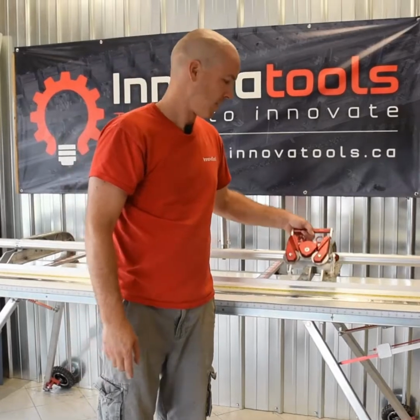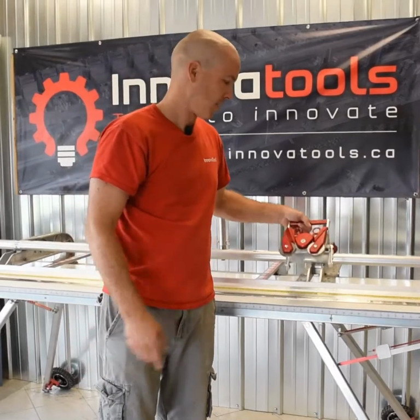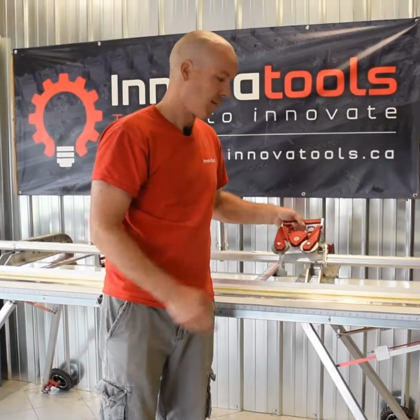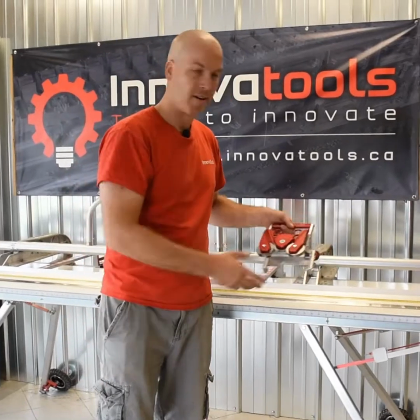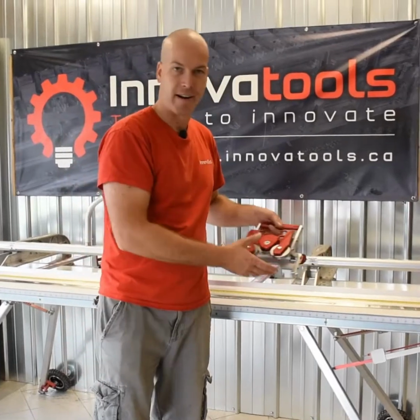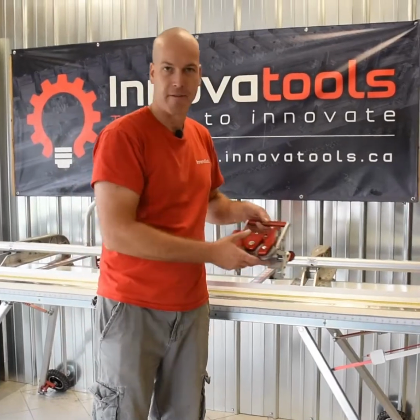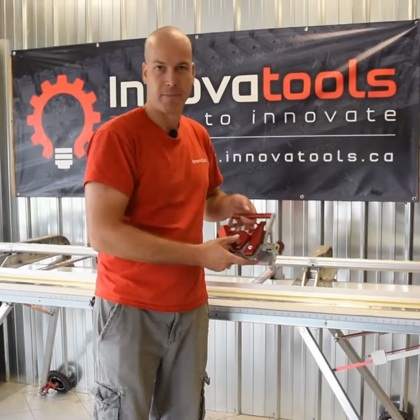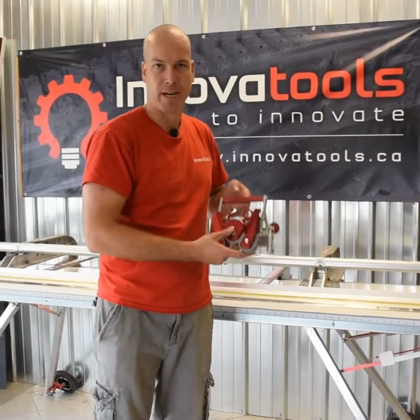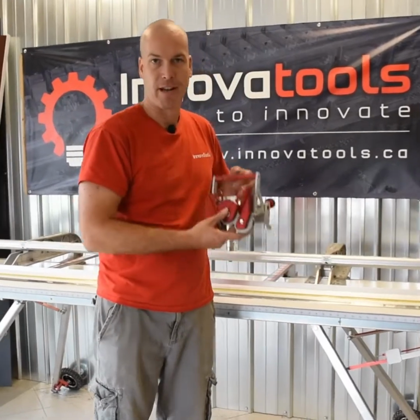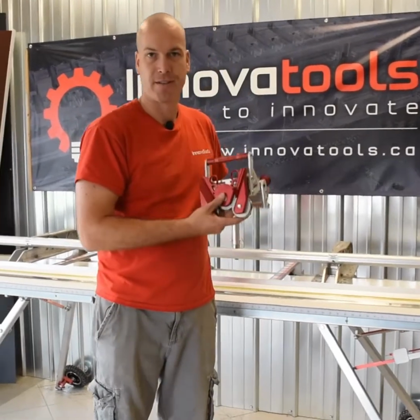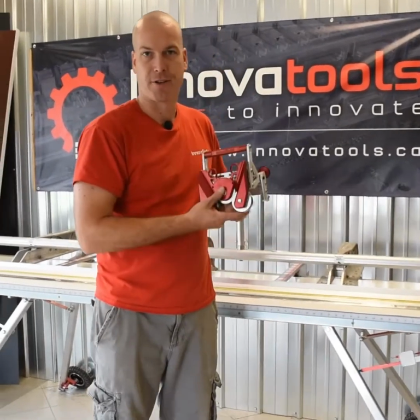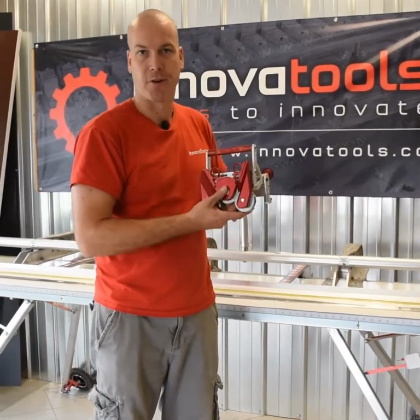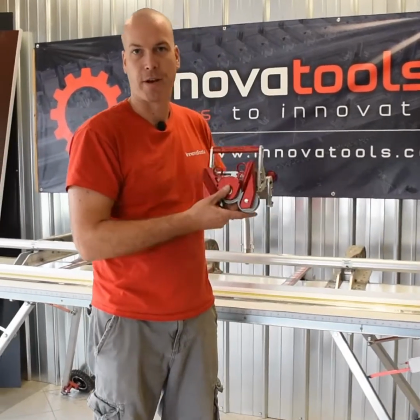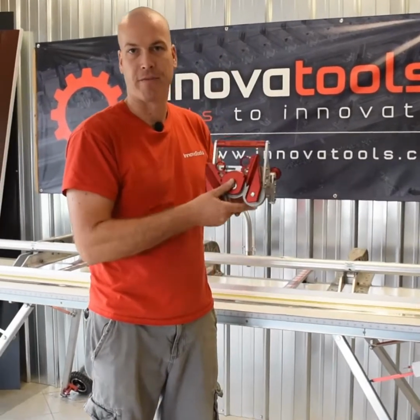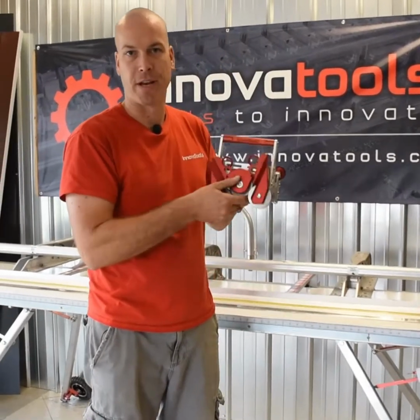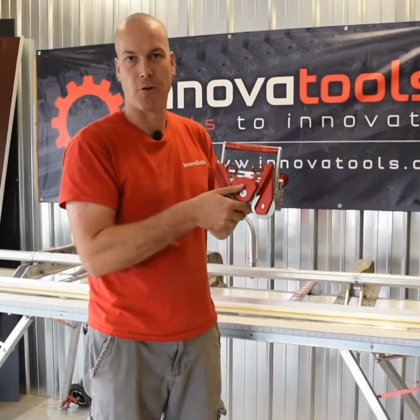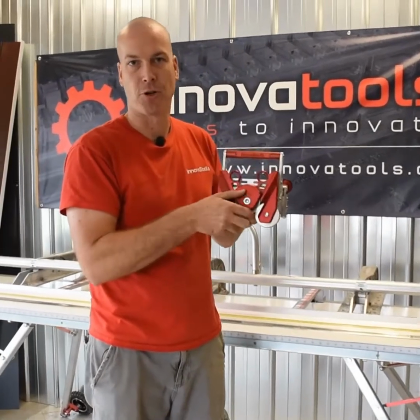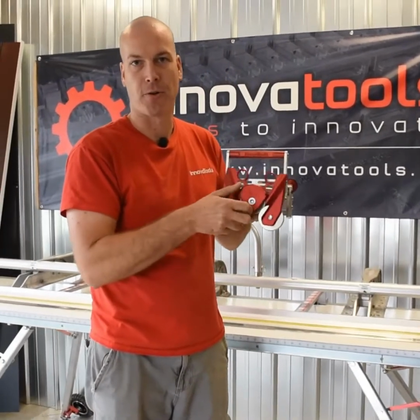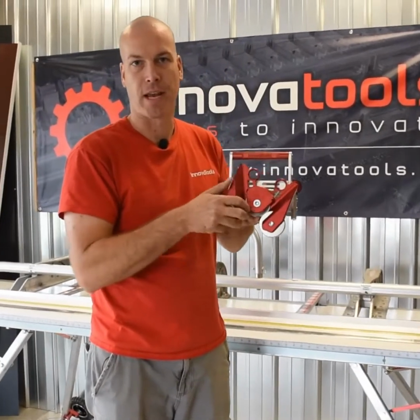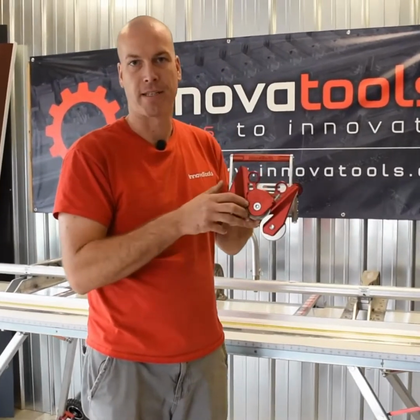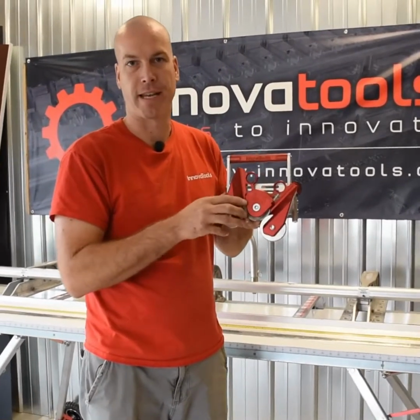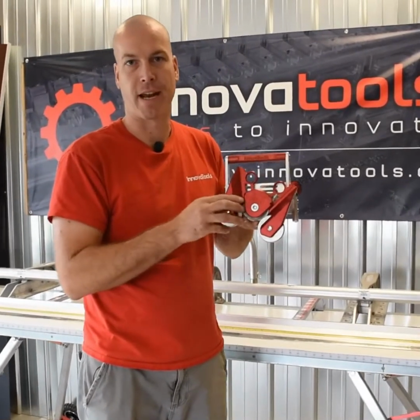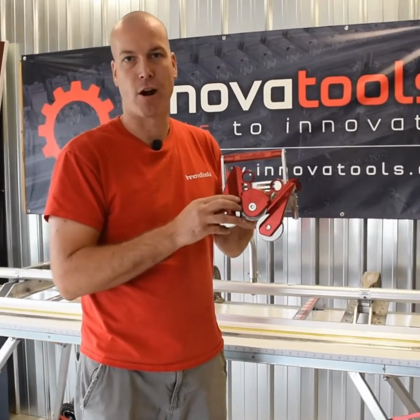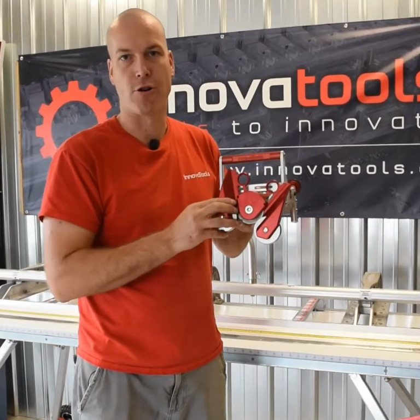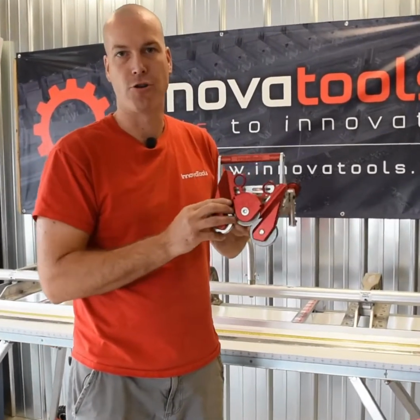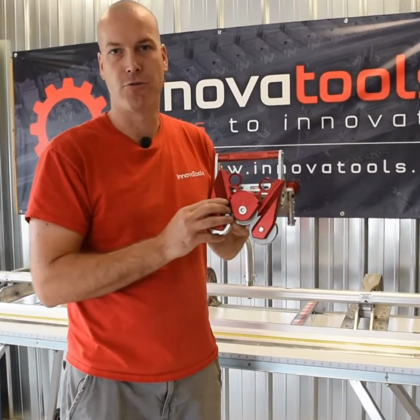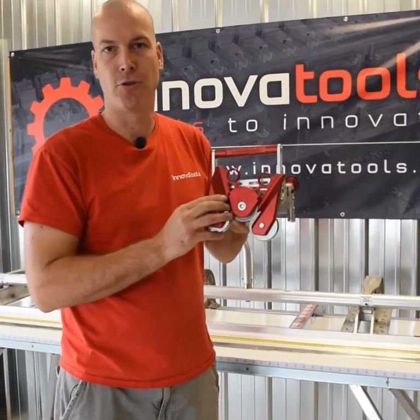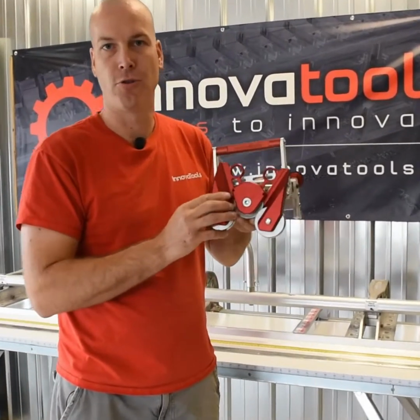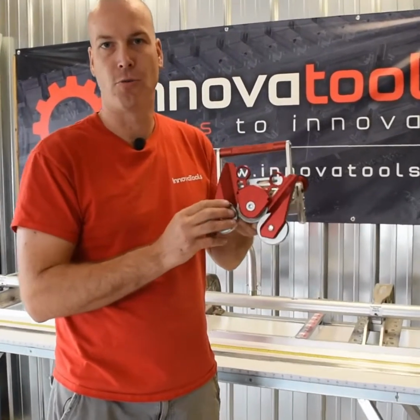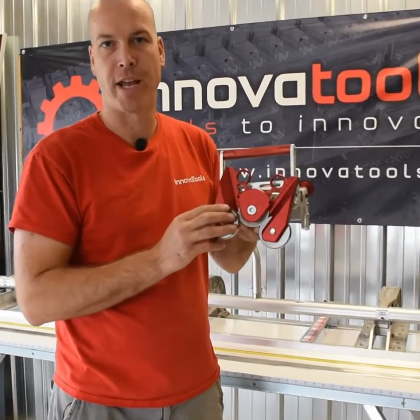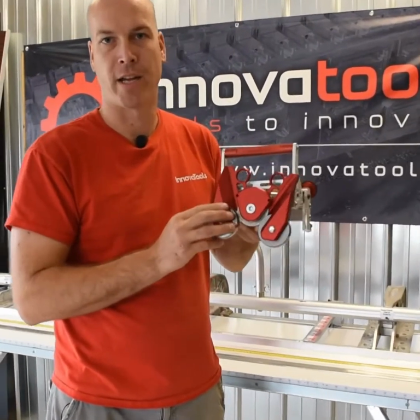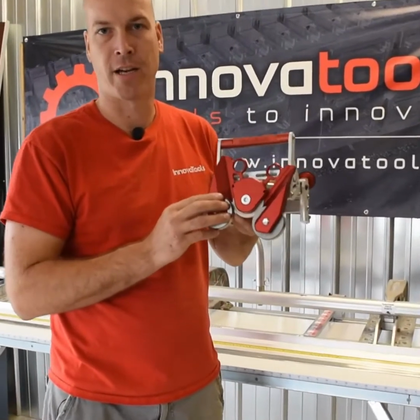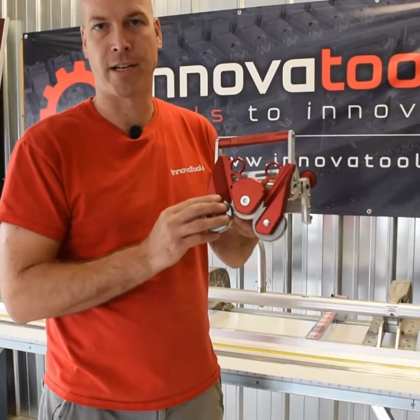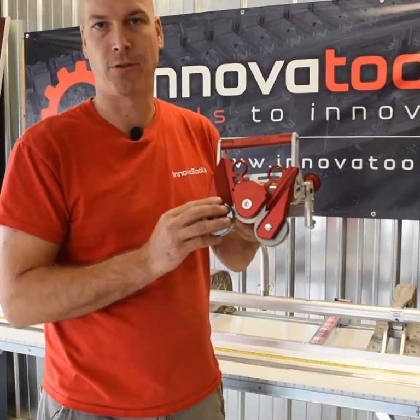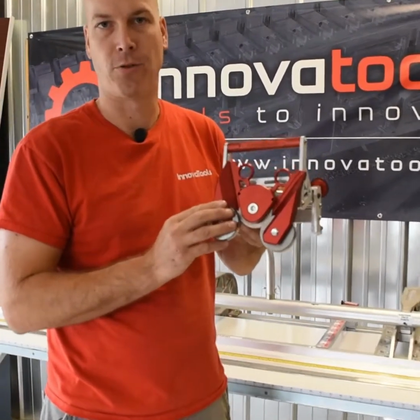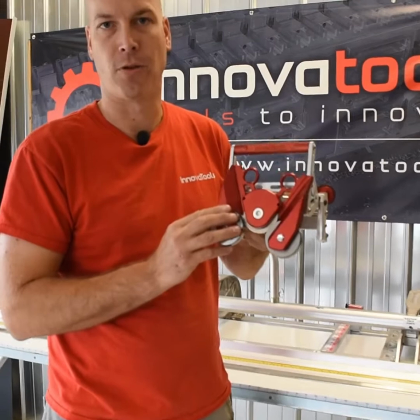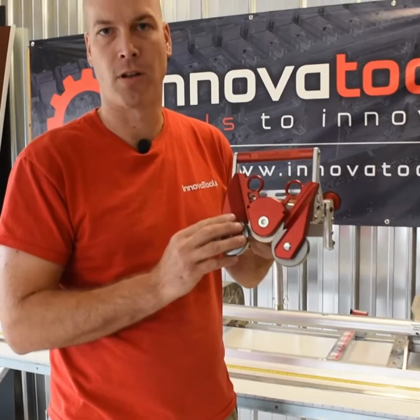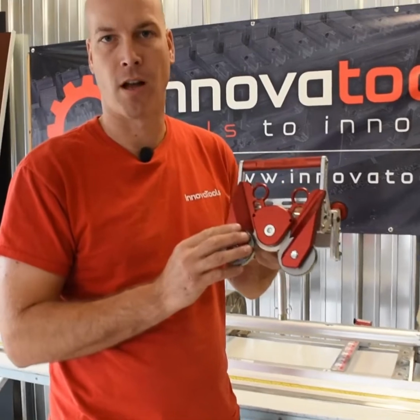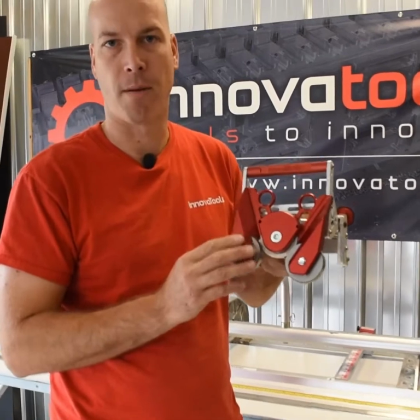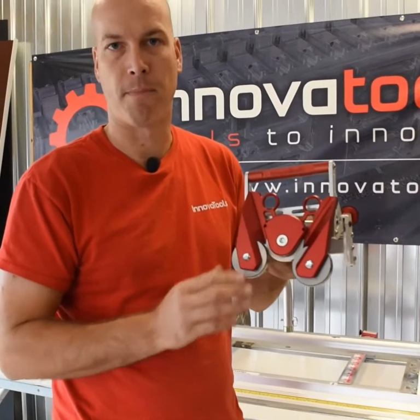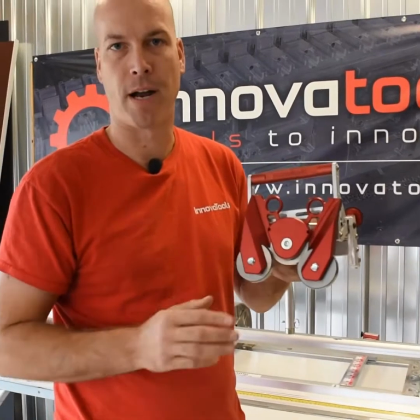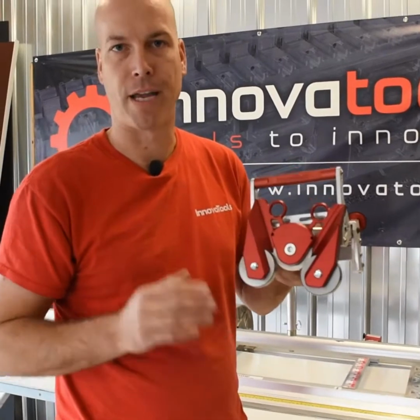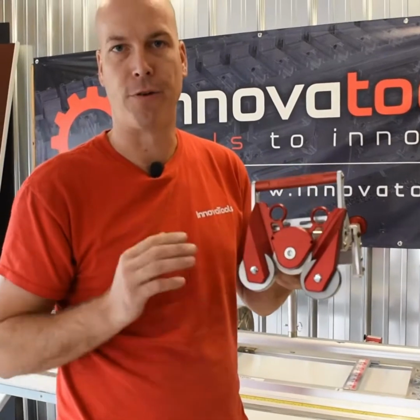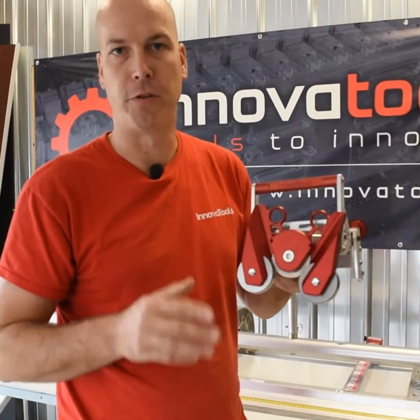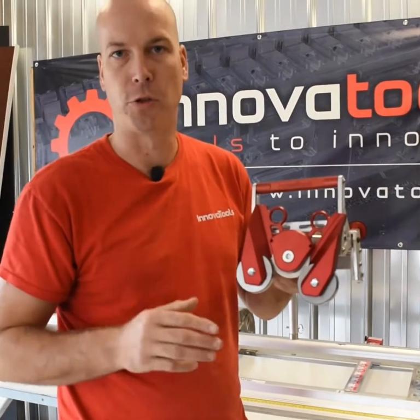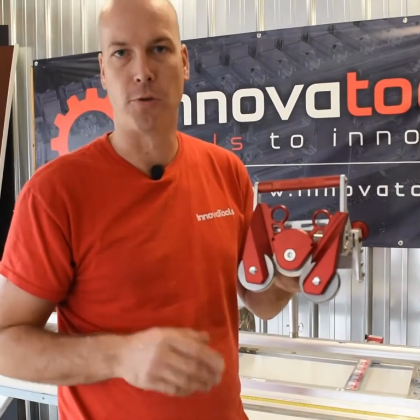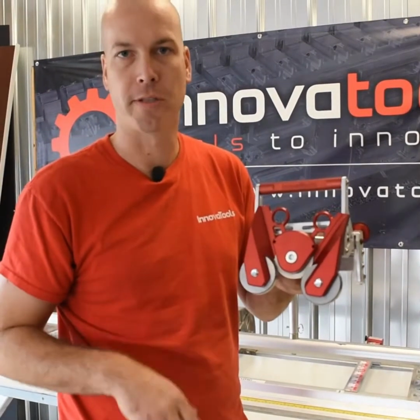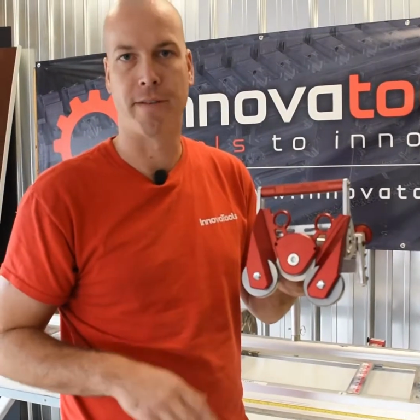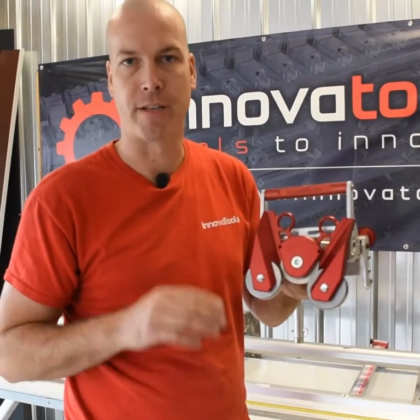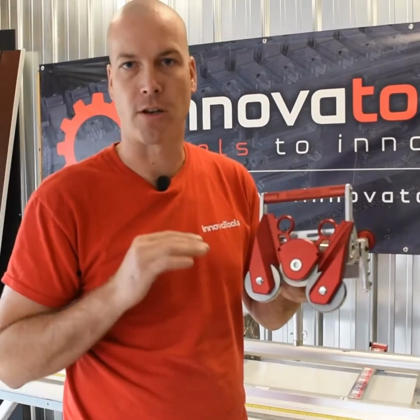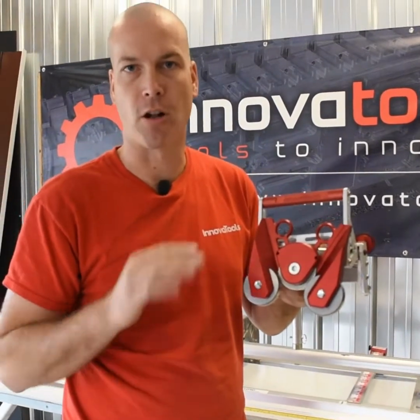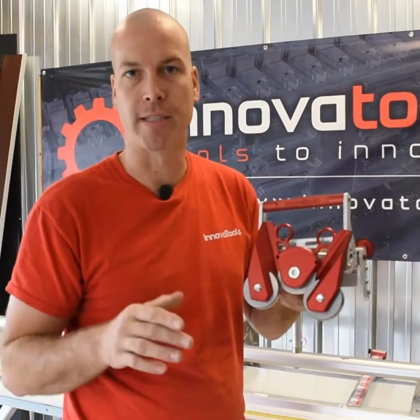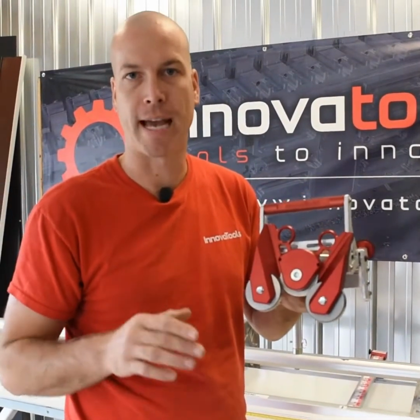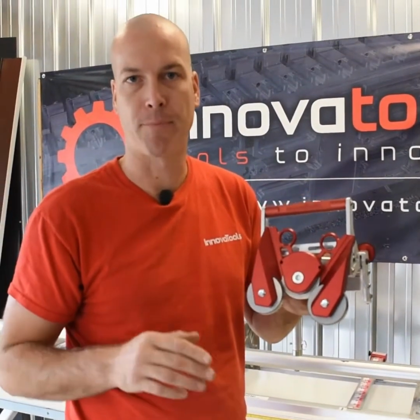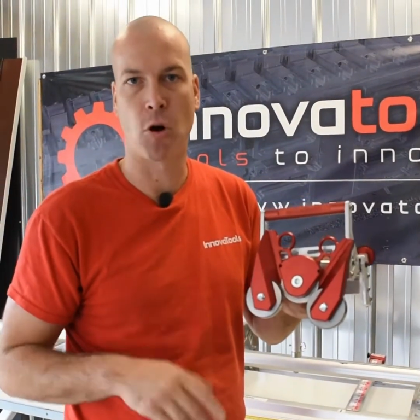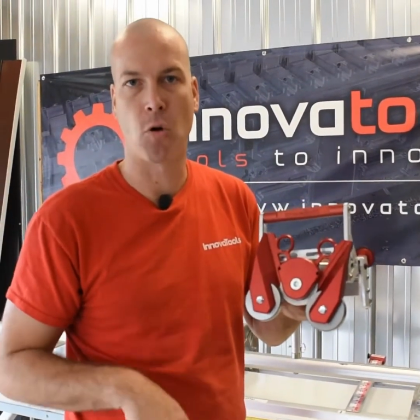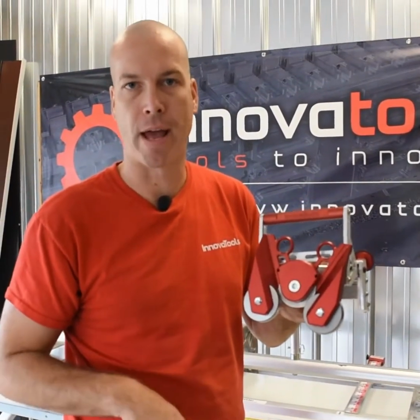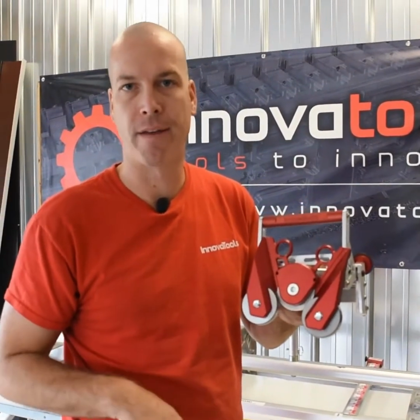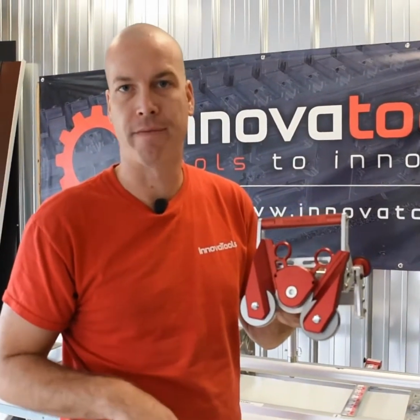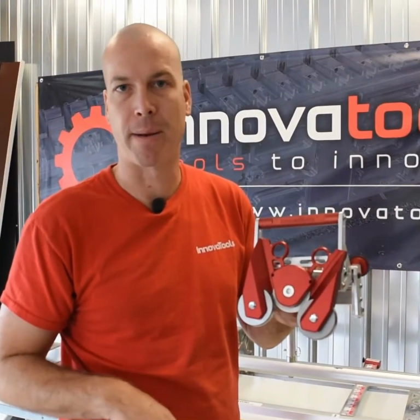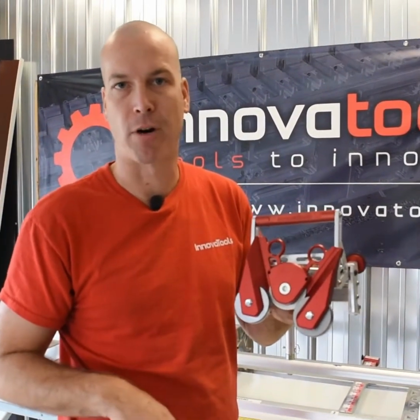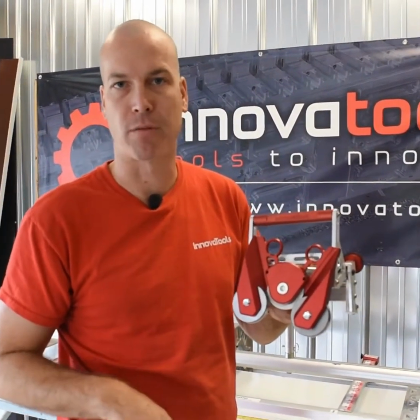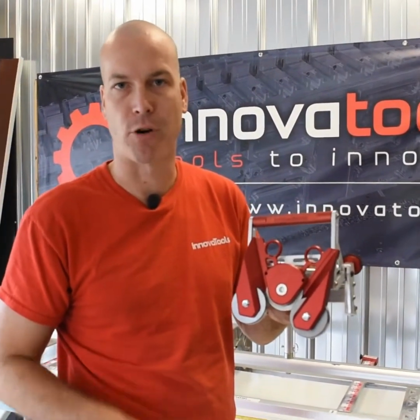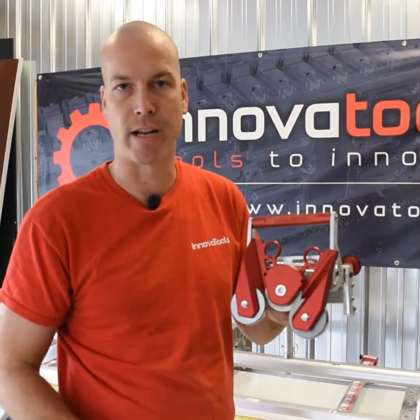Here's a quick video showcasing our new two-way cutting tool by InnovaTools. It fits all TAPCO and Vanmark brakes.